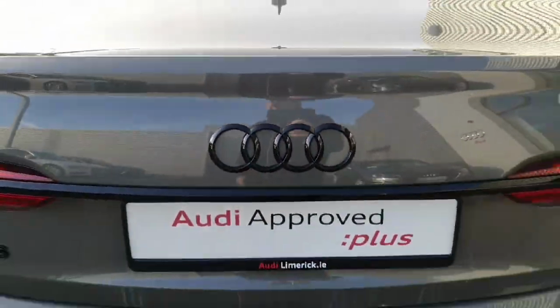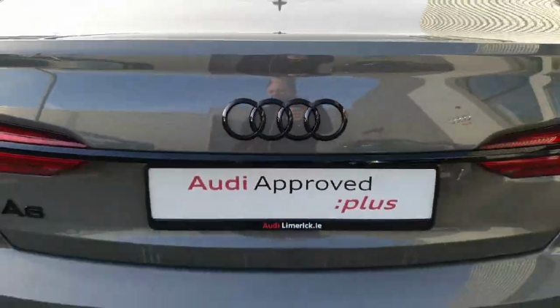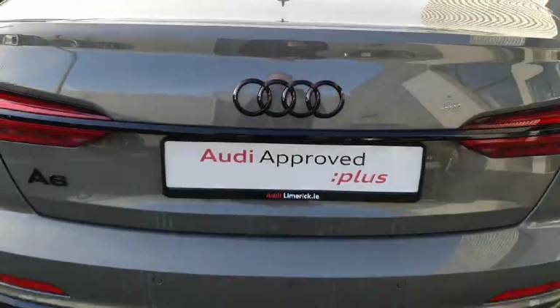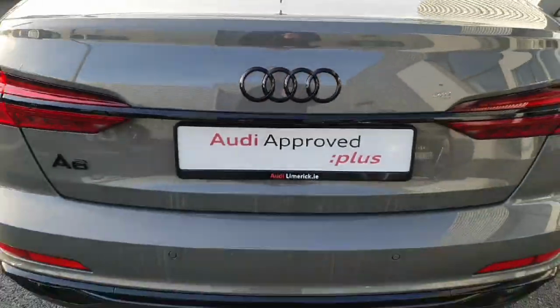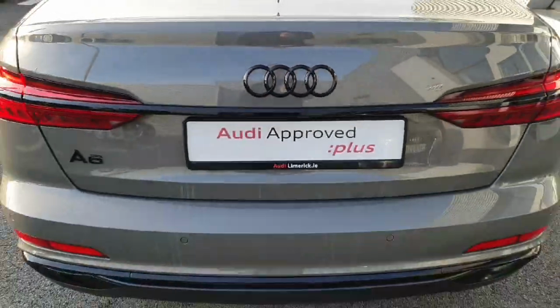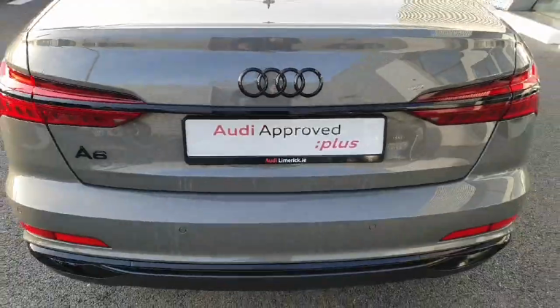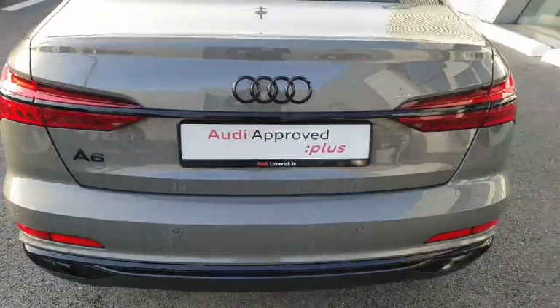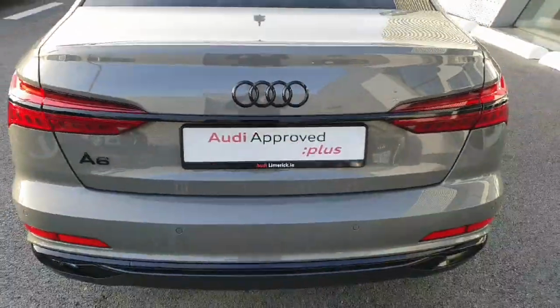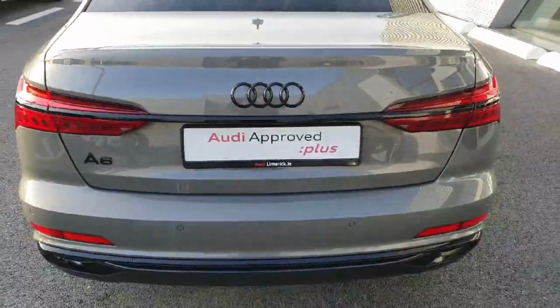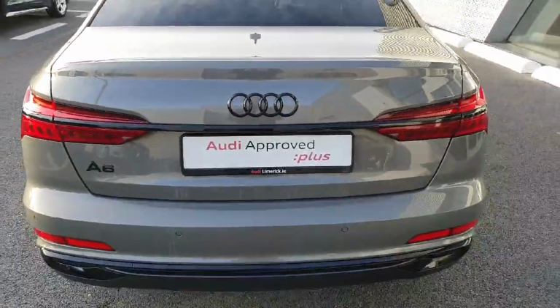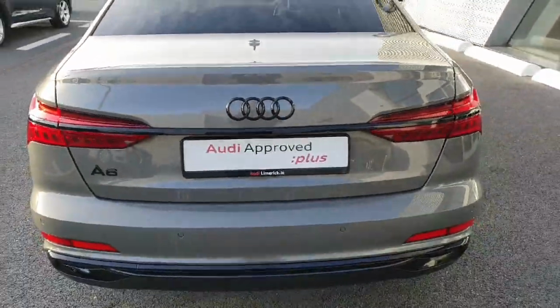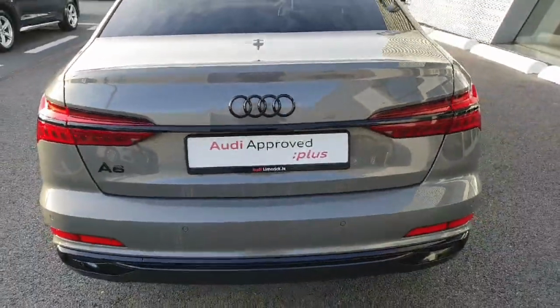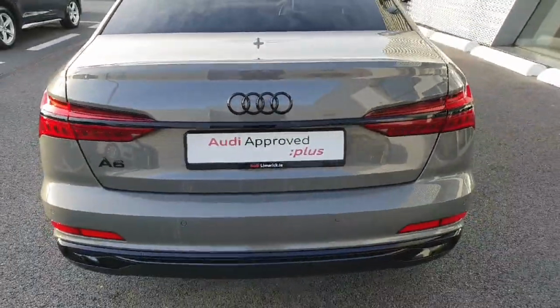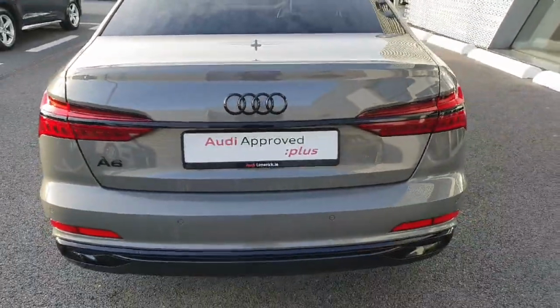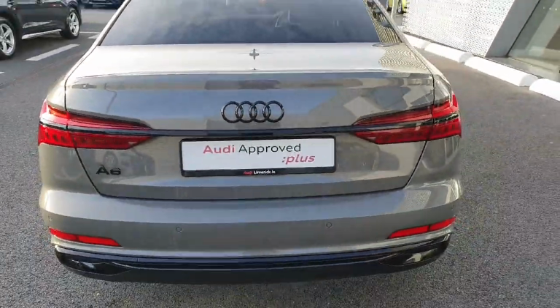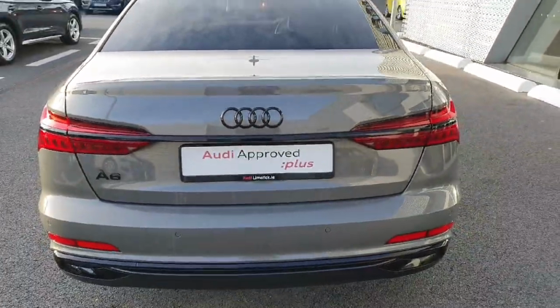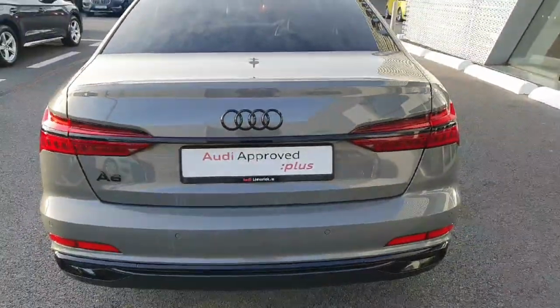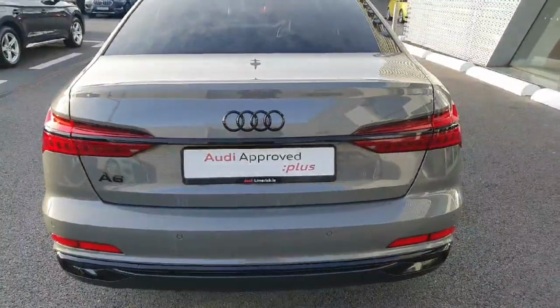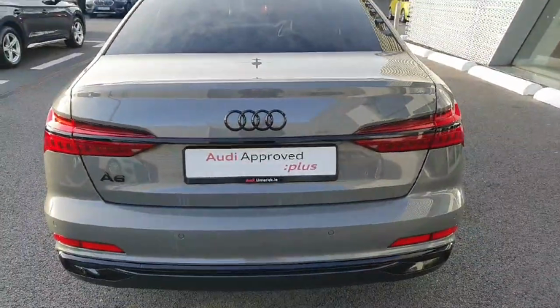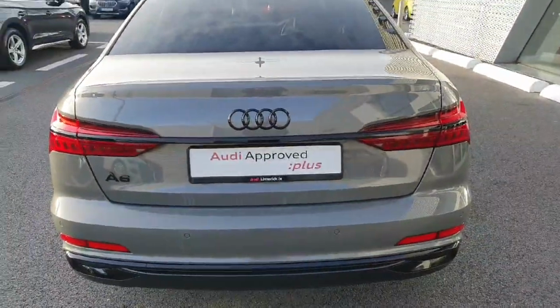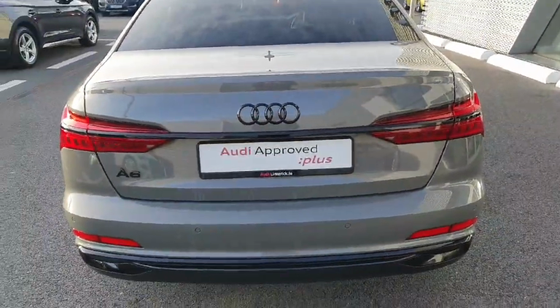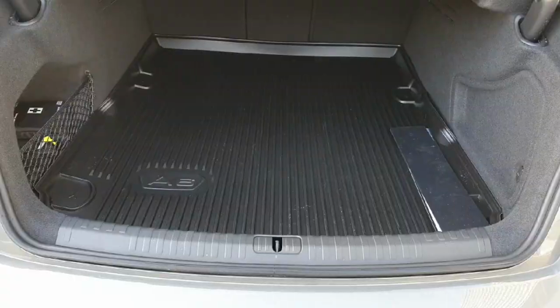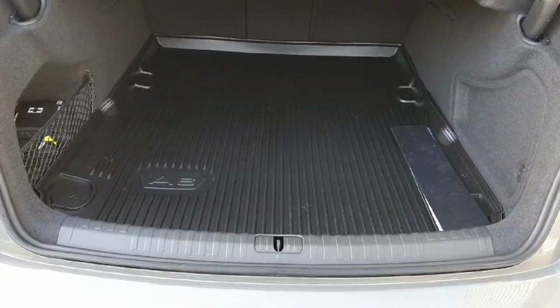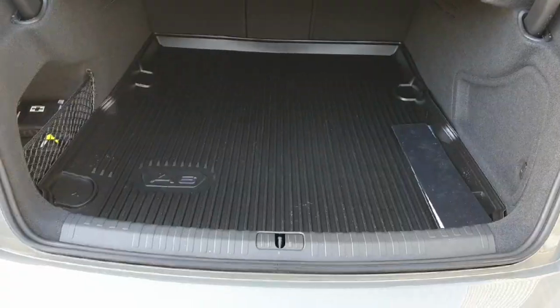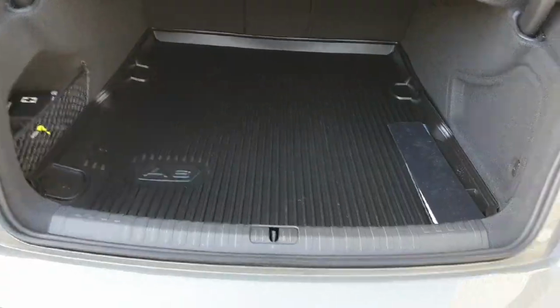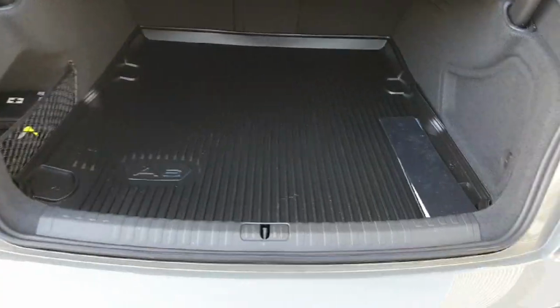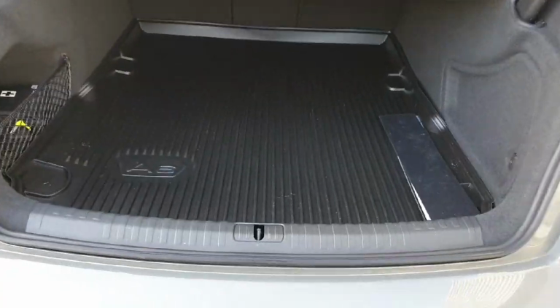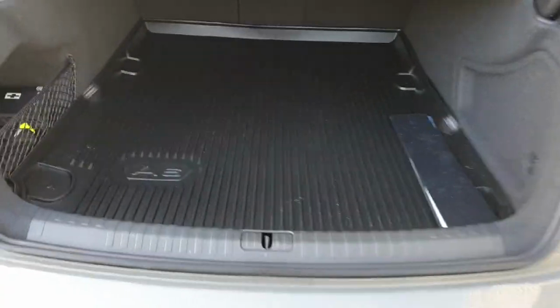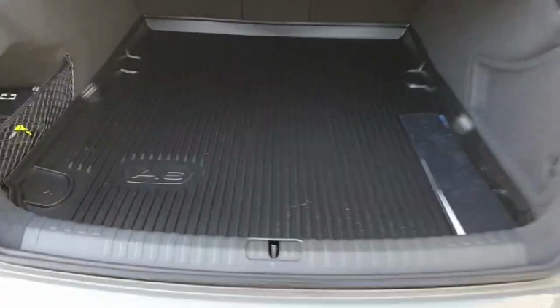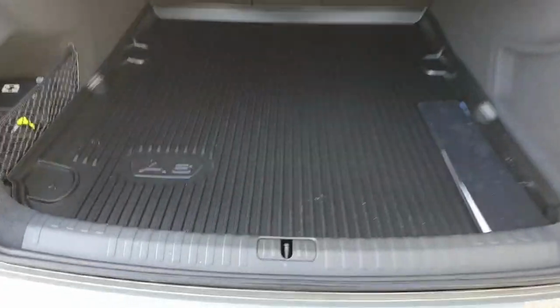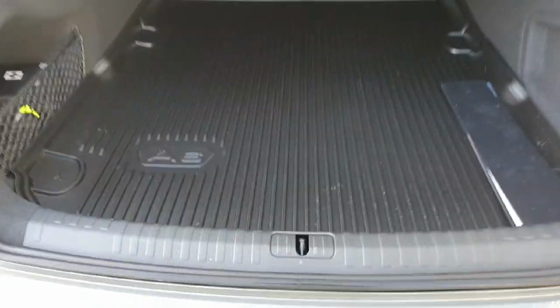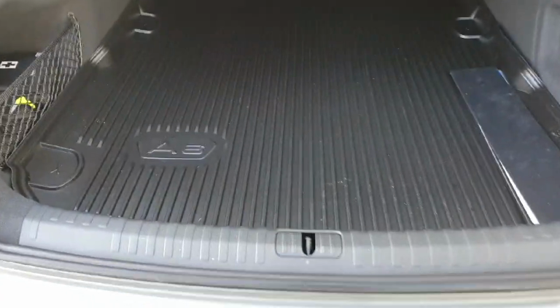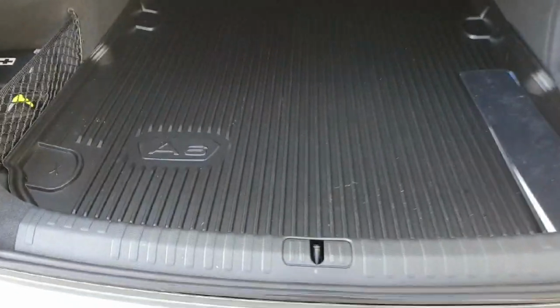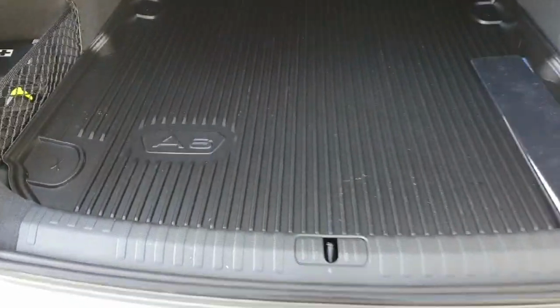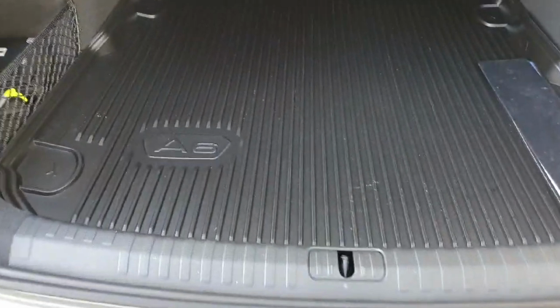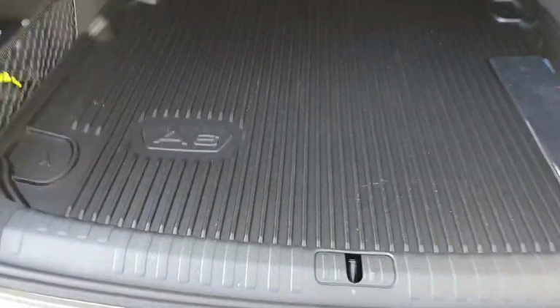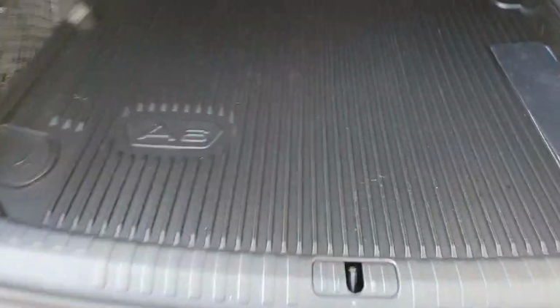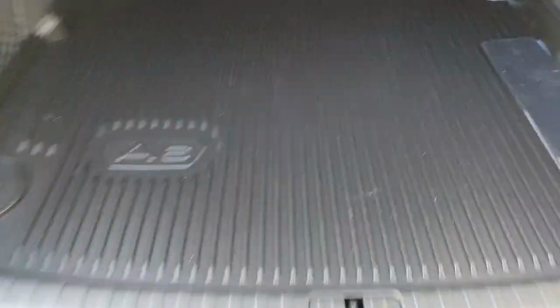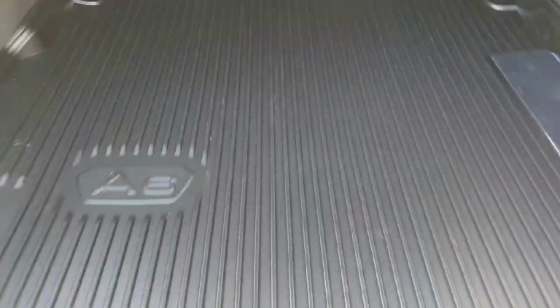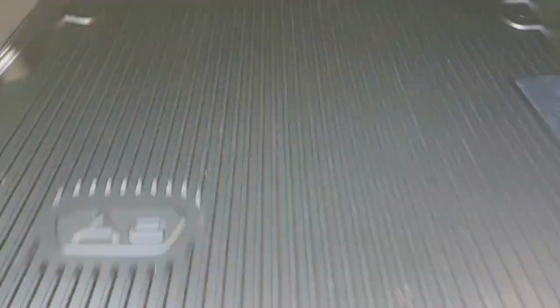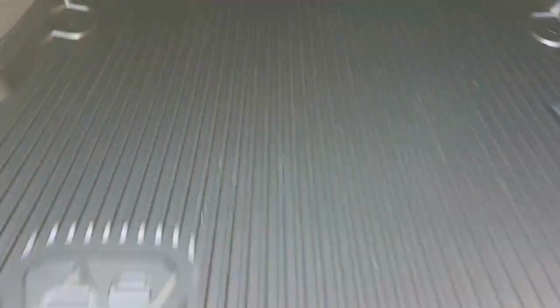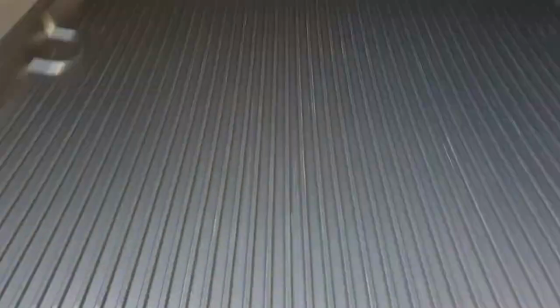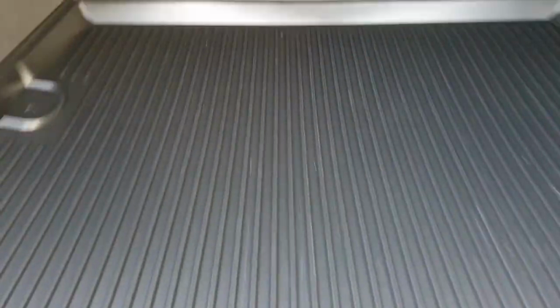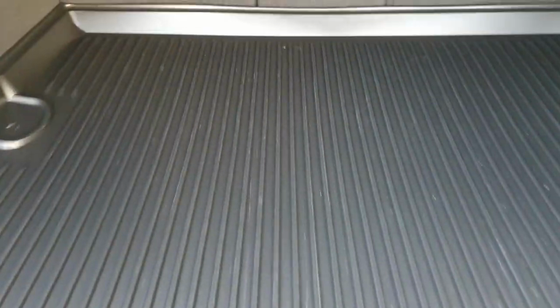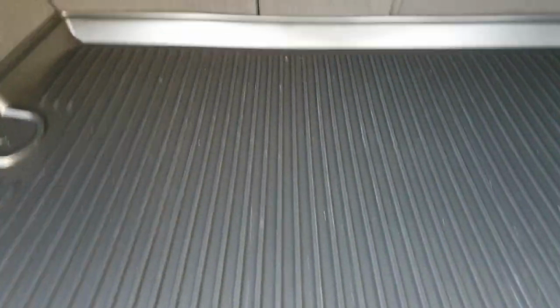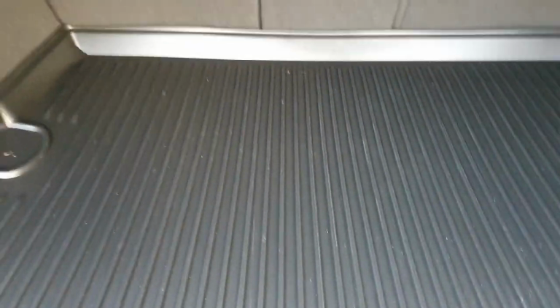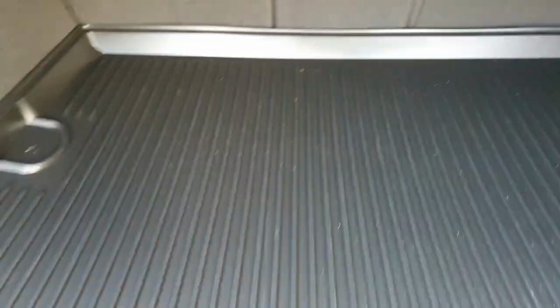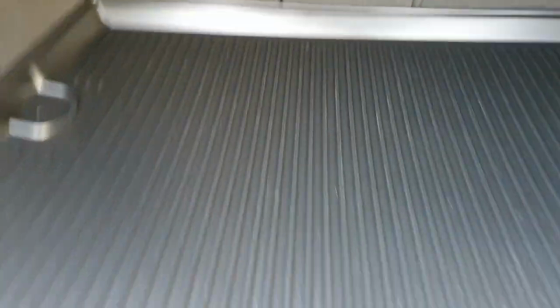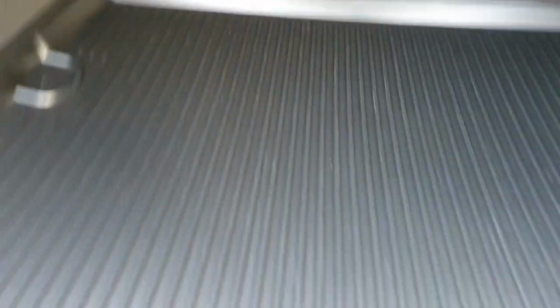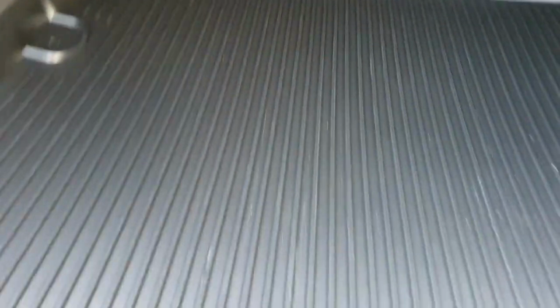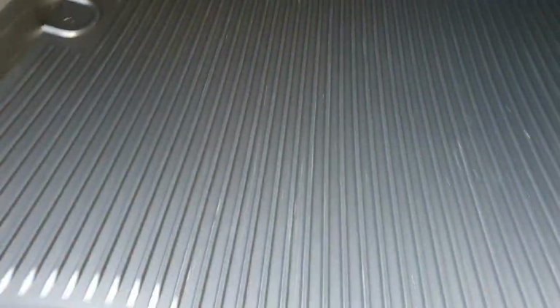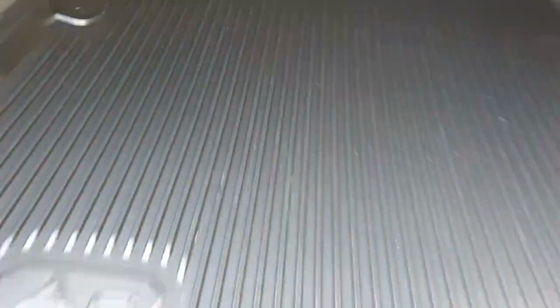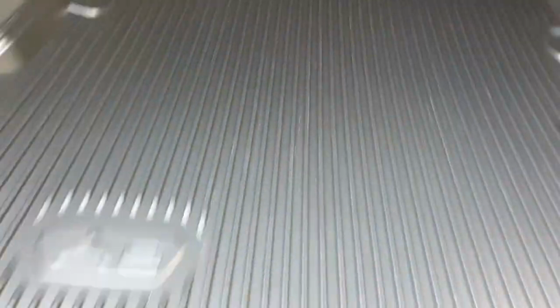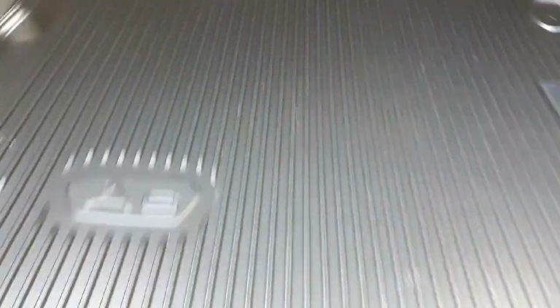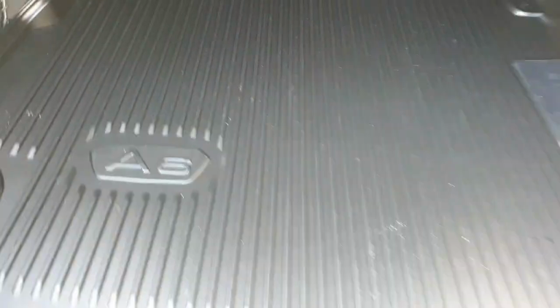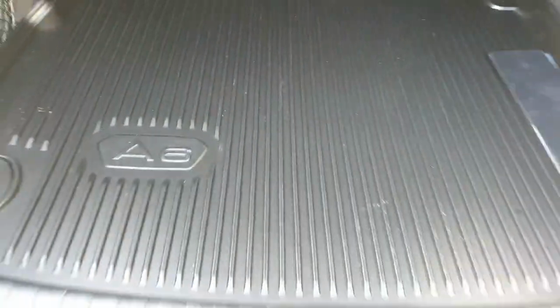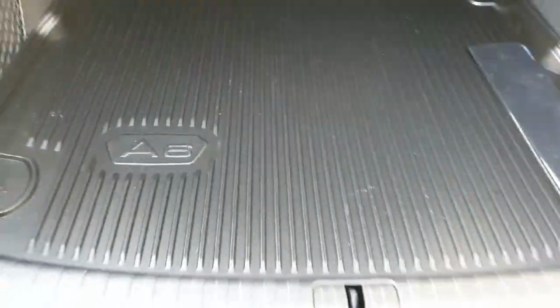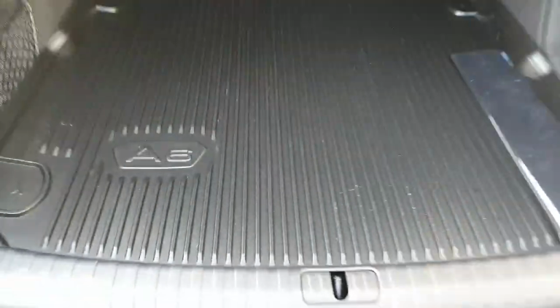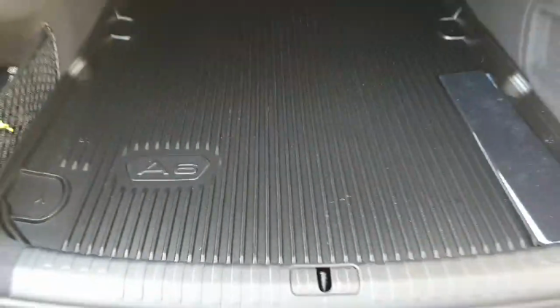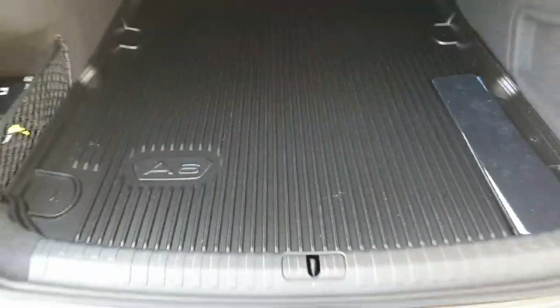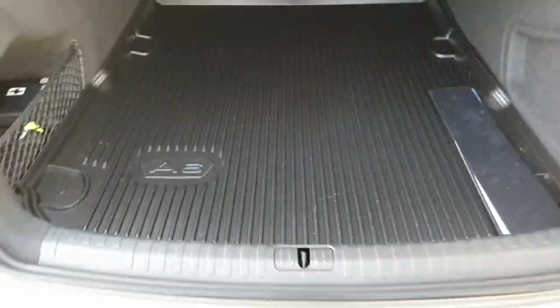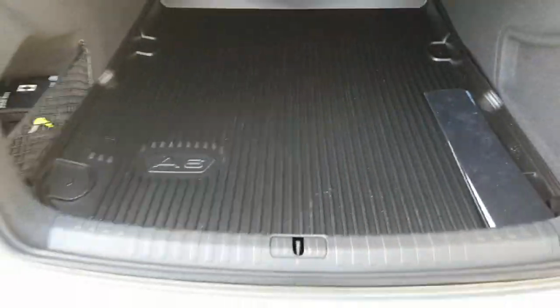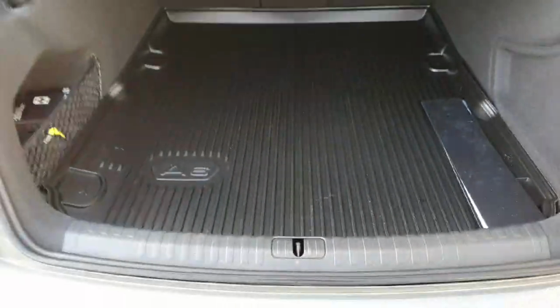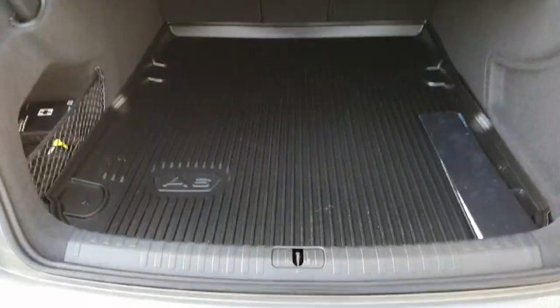I'm just going to show you the boot space now. You can see plenty of boot space for all of your needs. It goes all the way in there and of course there's a boot liner as well.